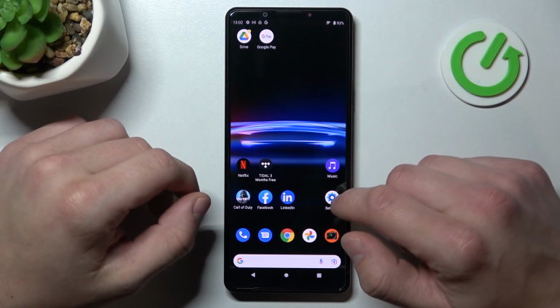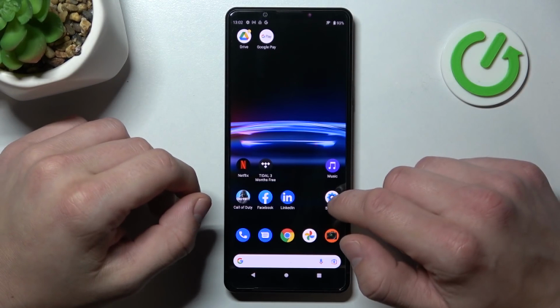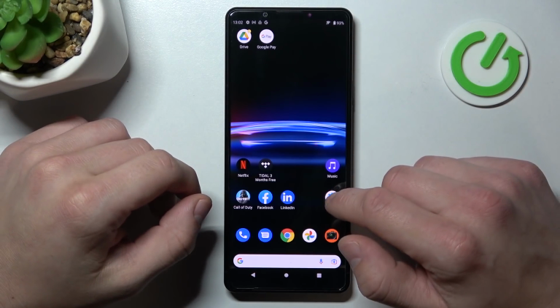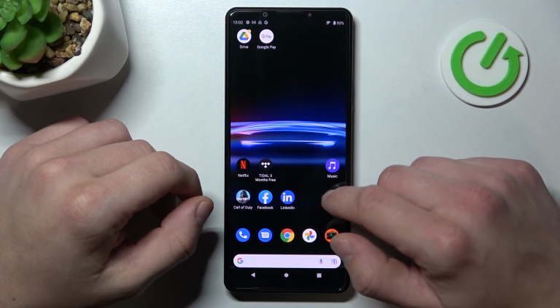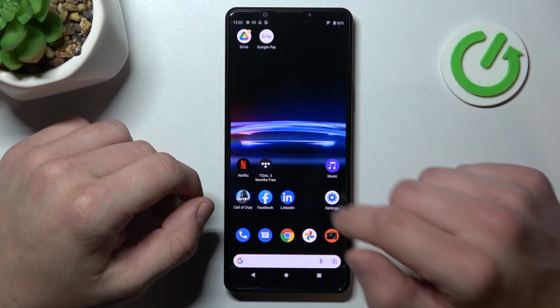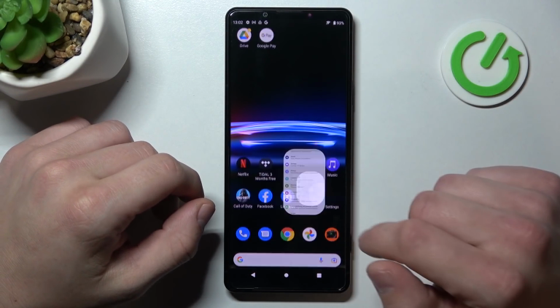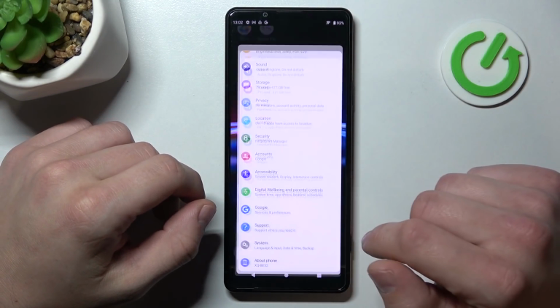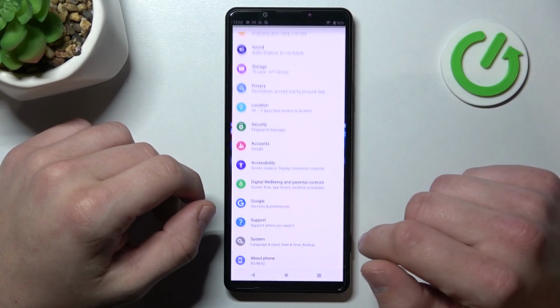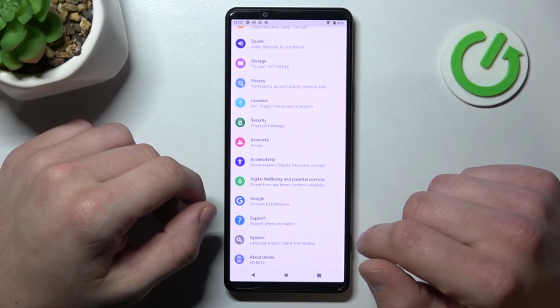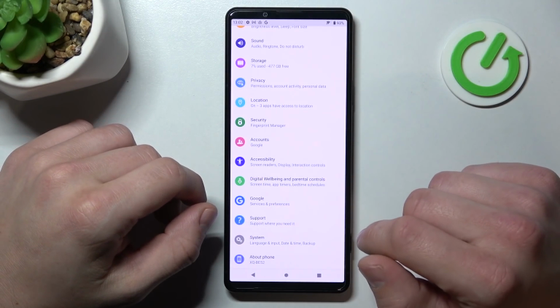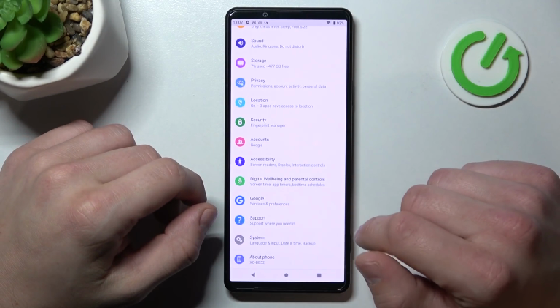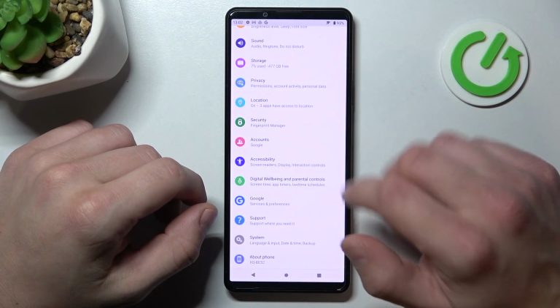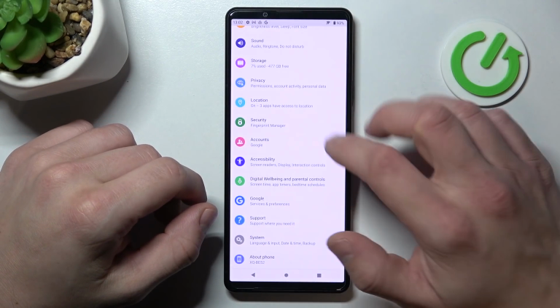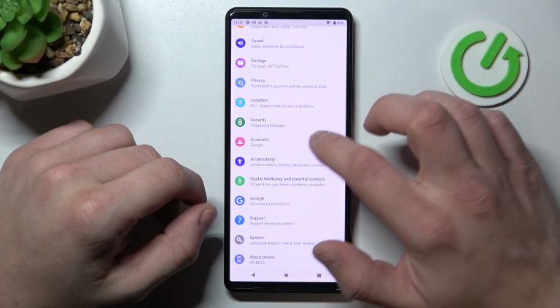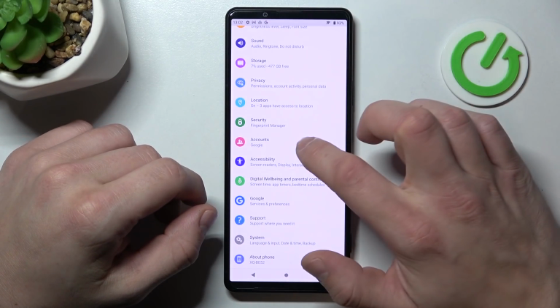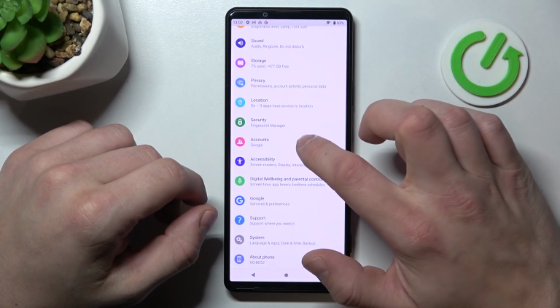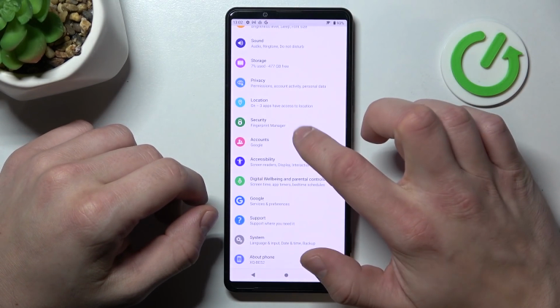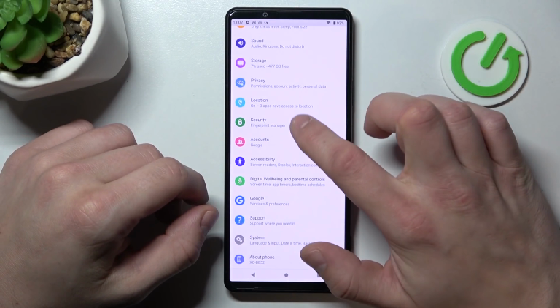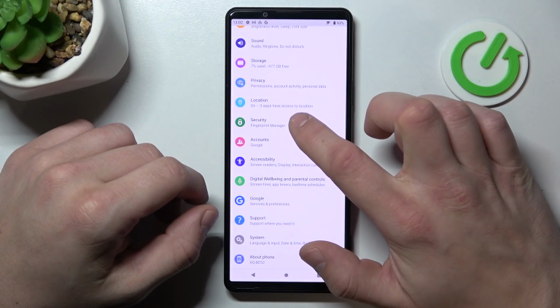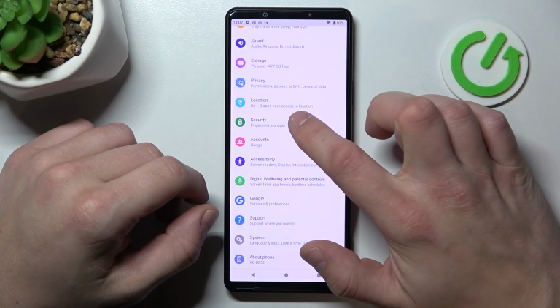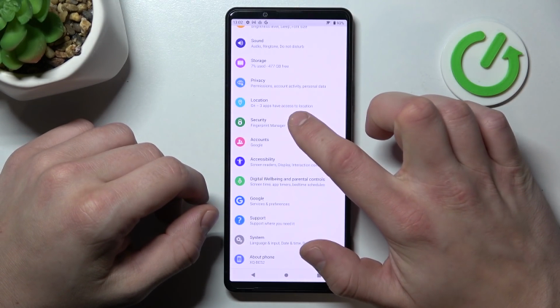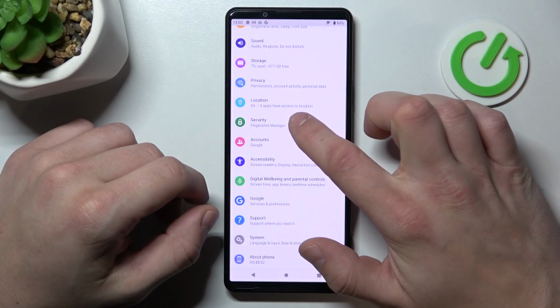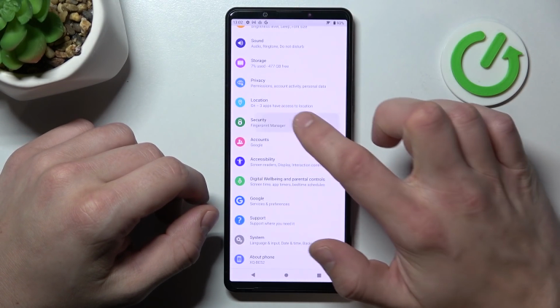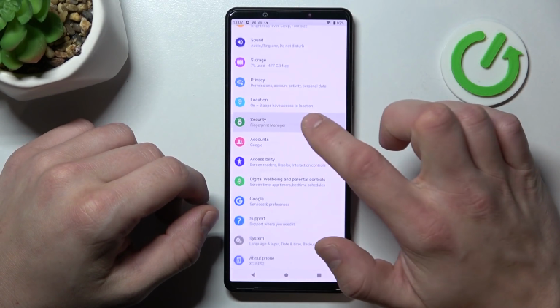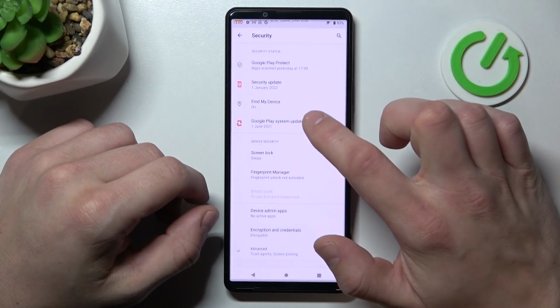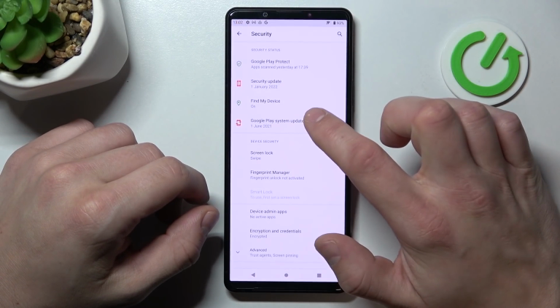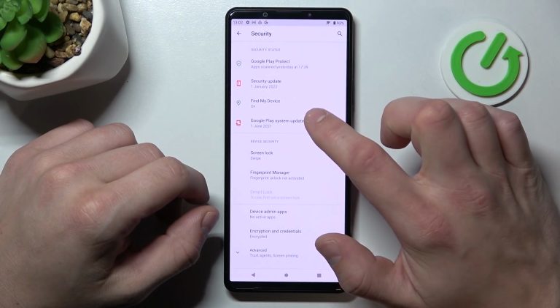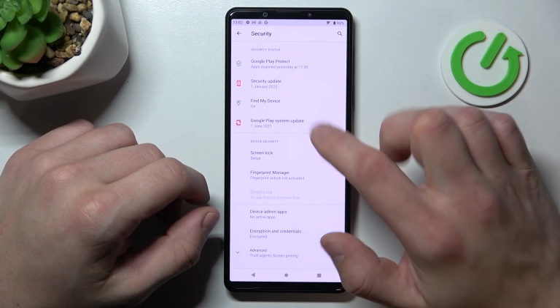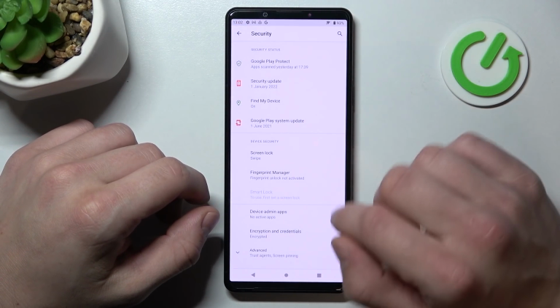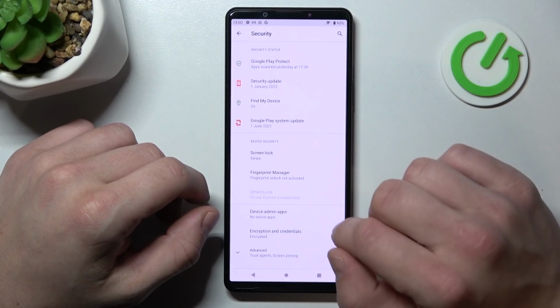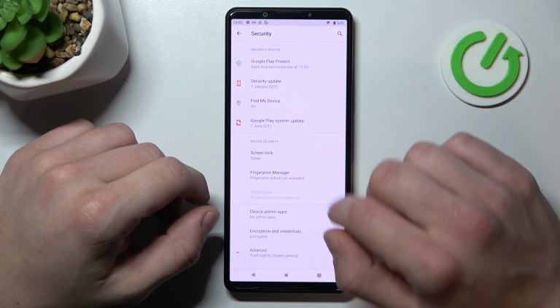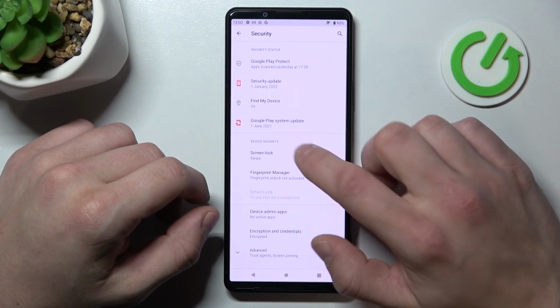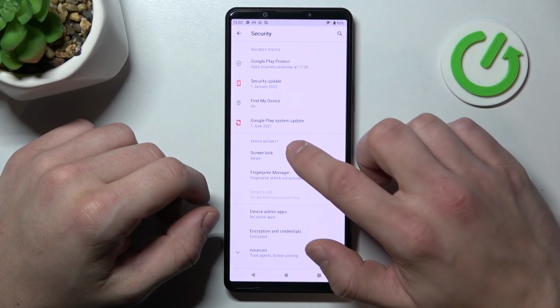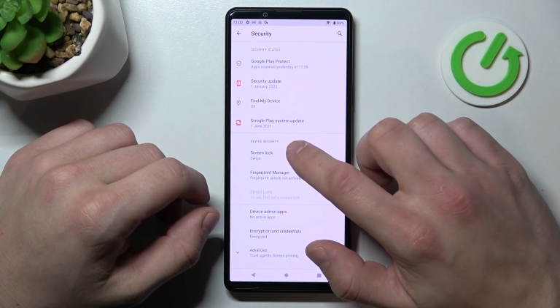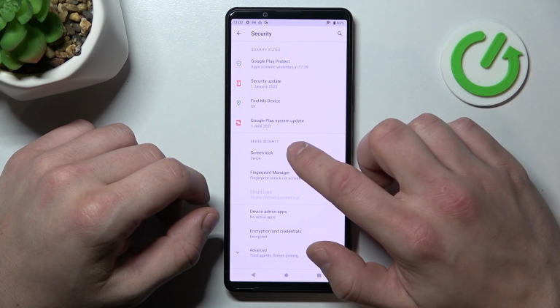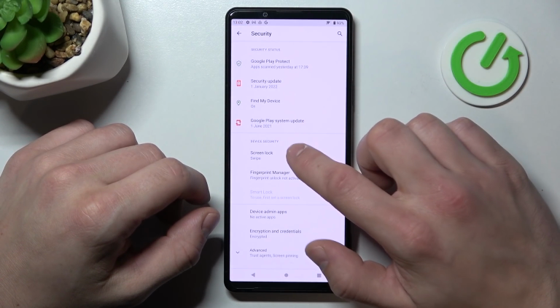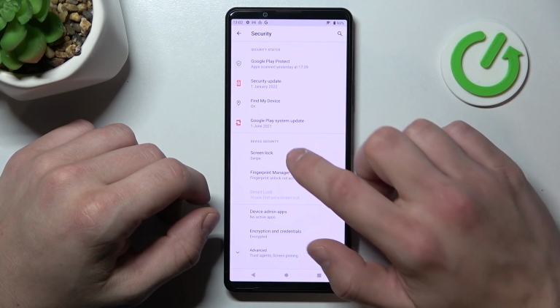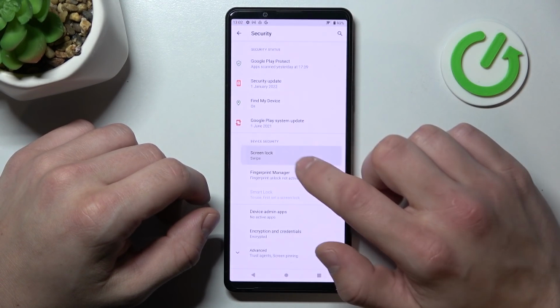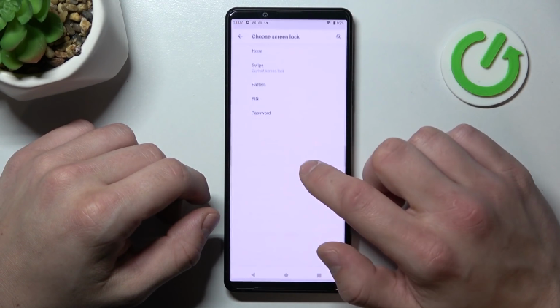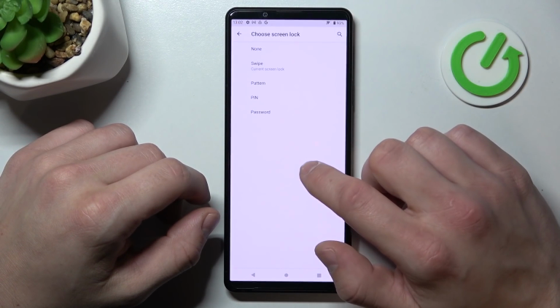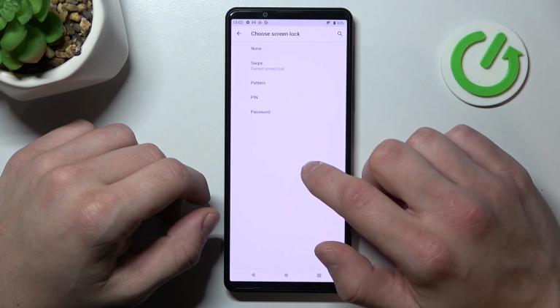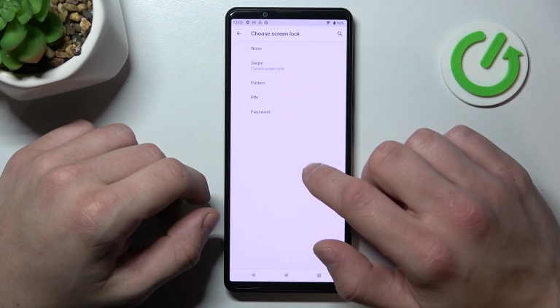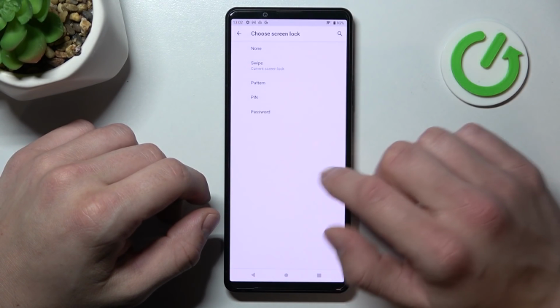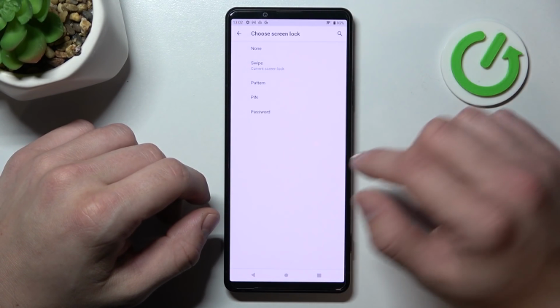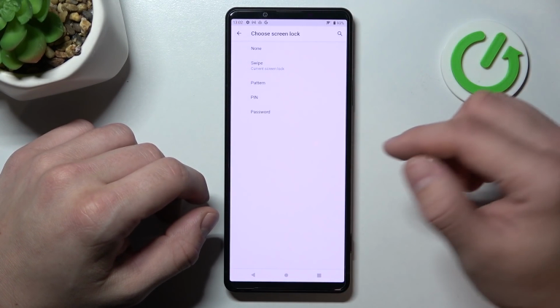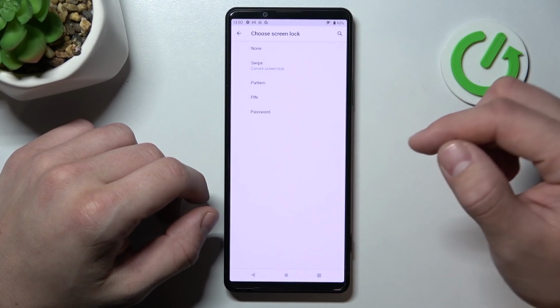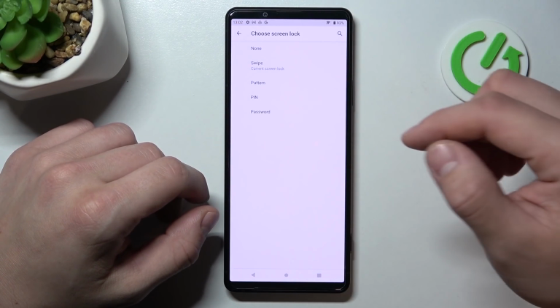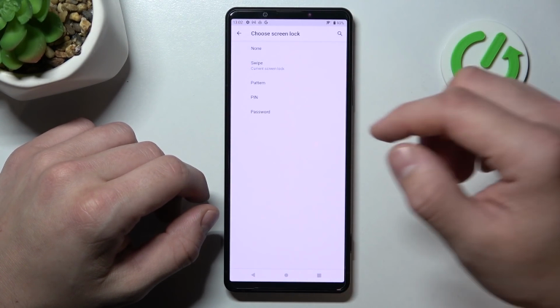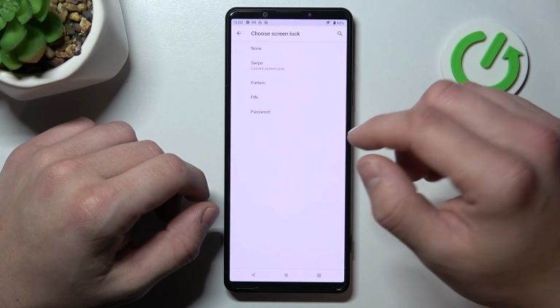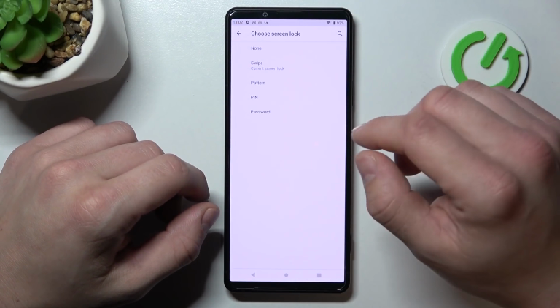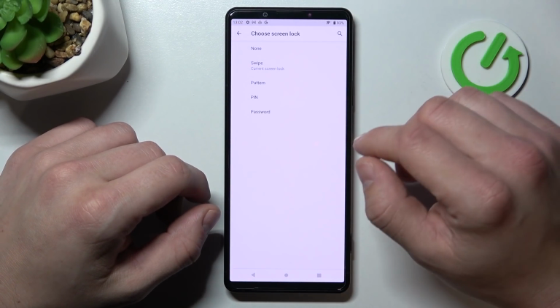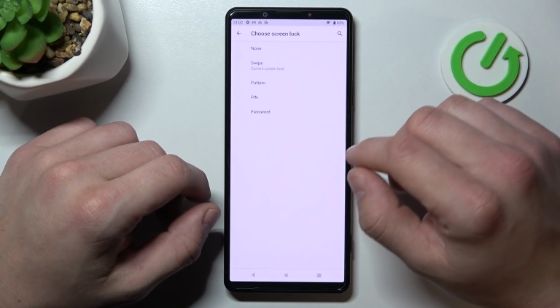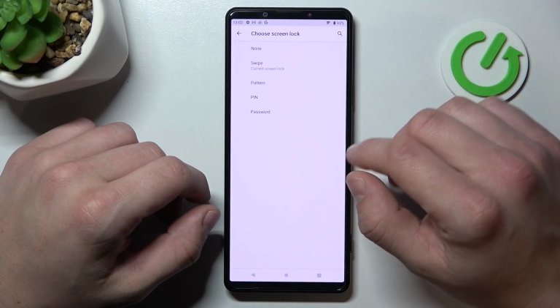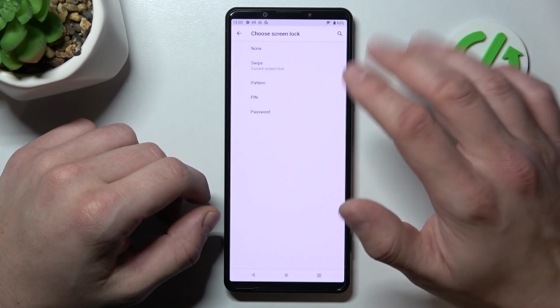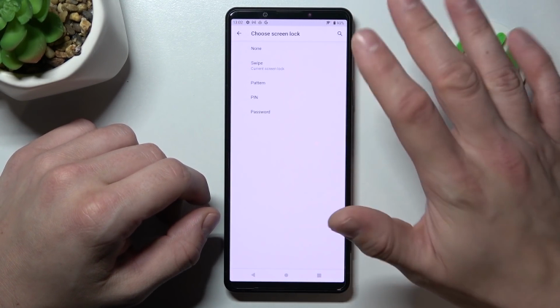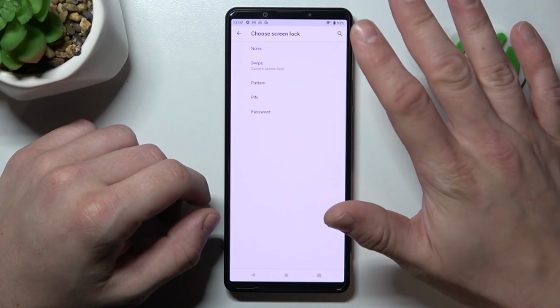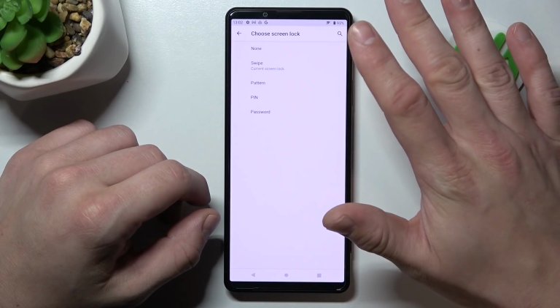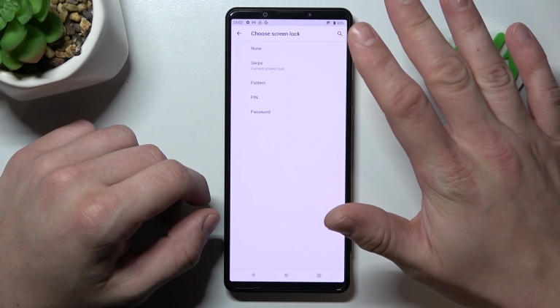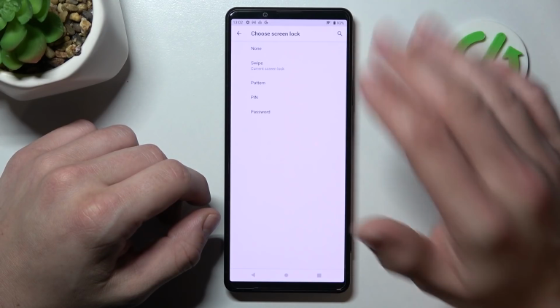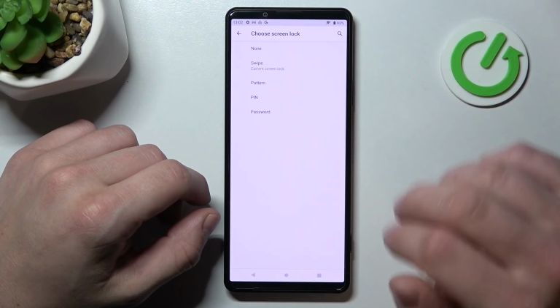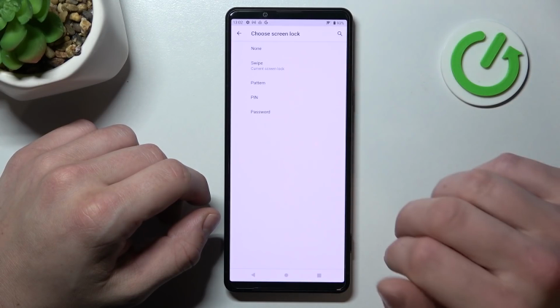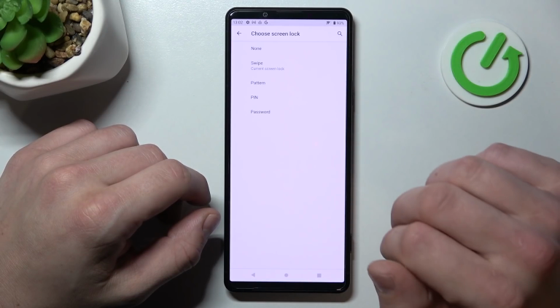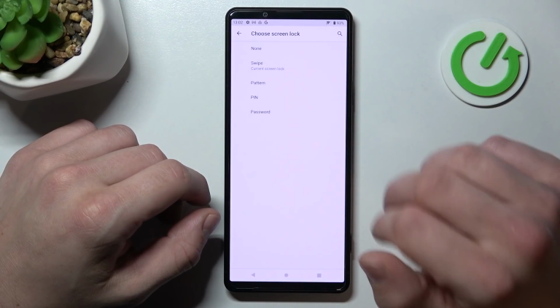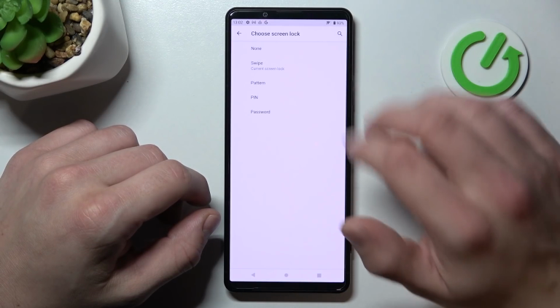Let's enter settings and go to security. Enter screen lock and as you can see right here we've got five types of passwords.